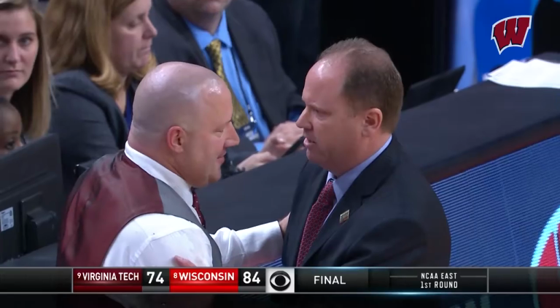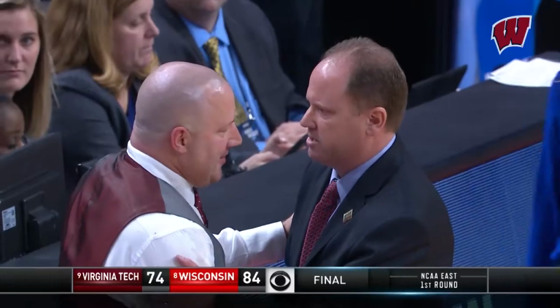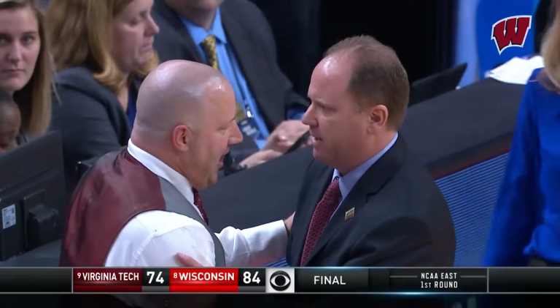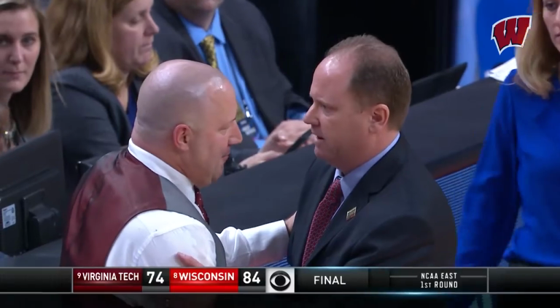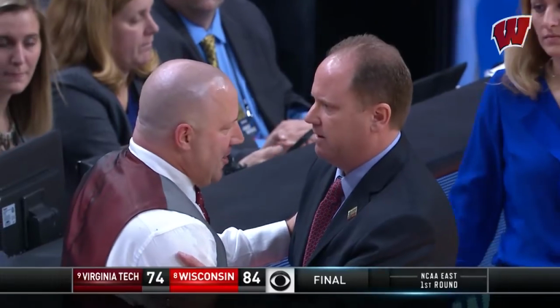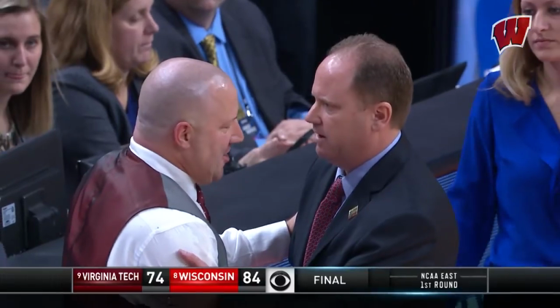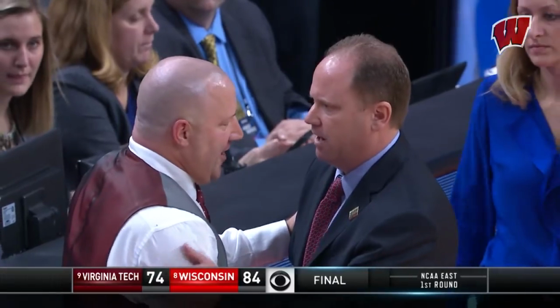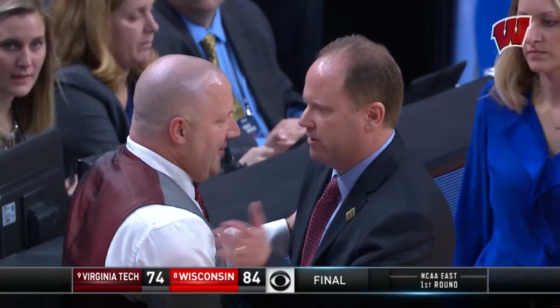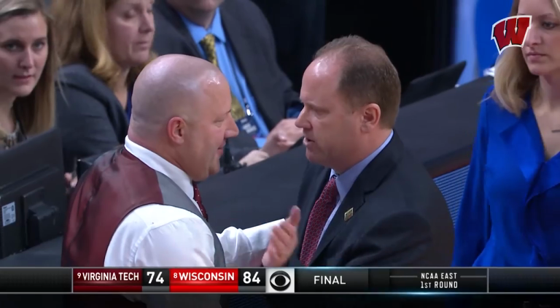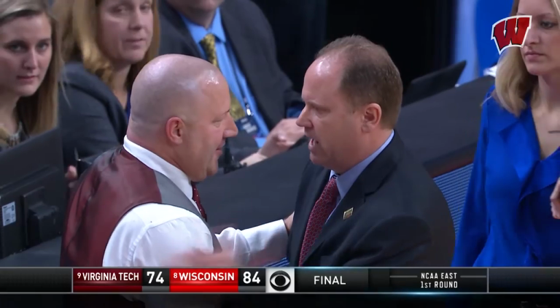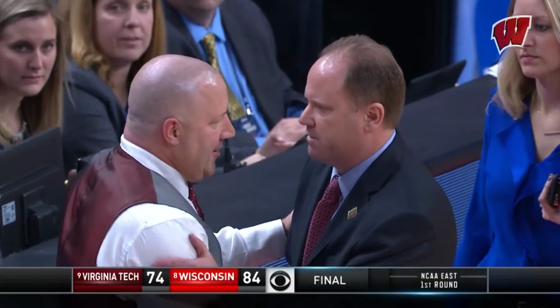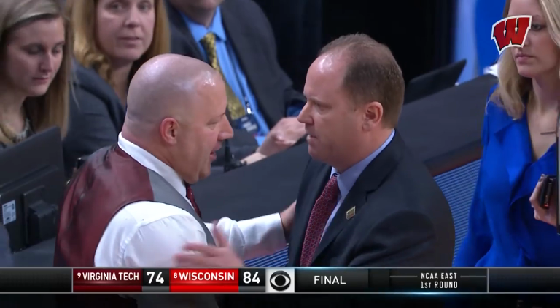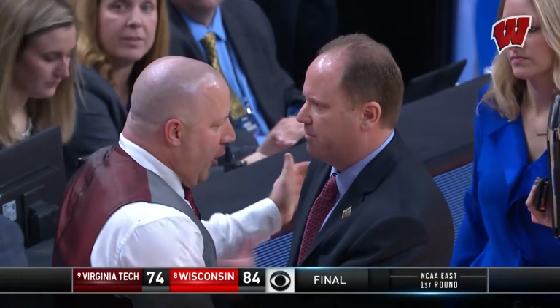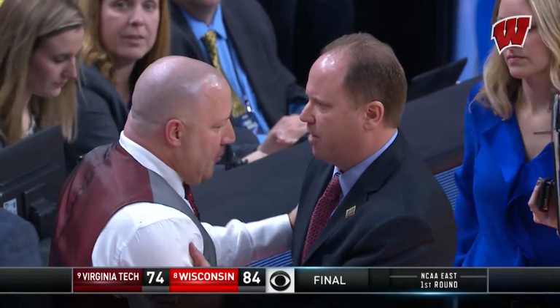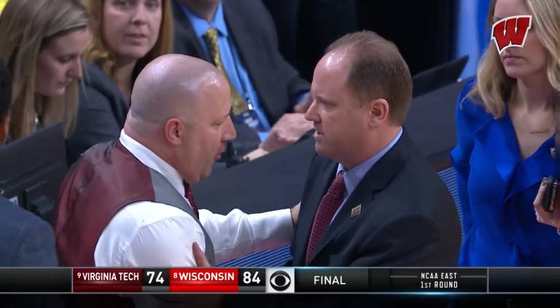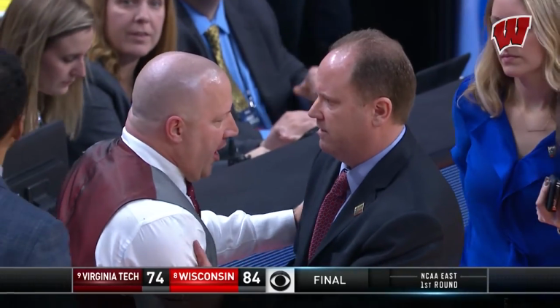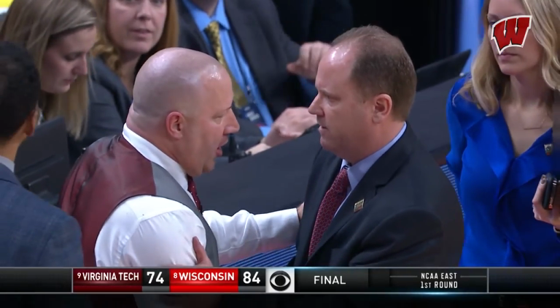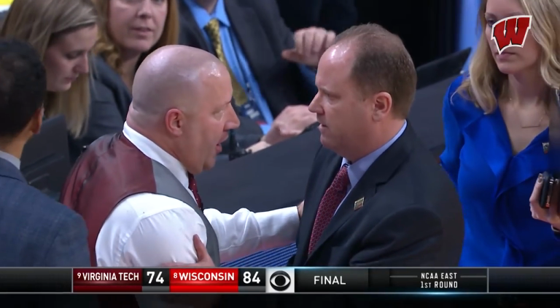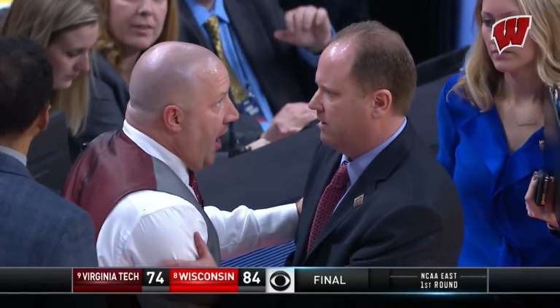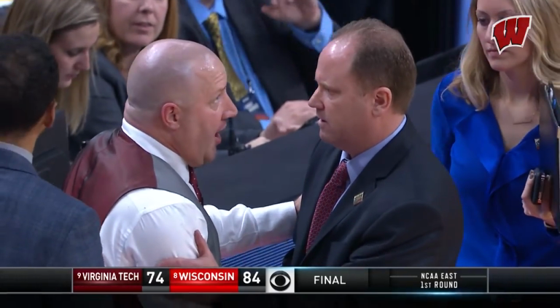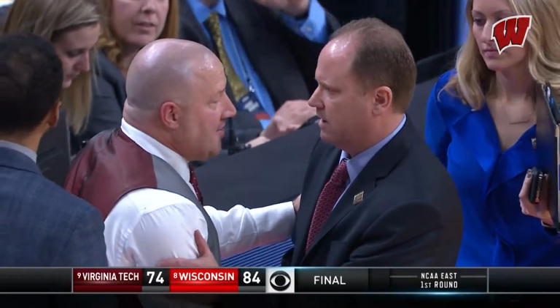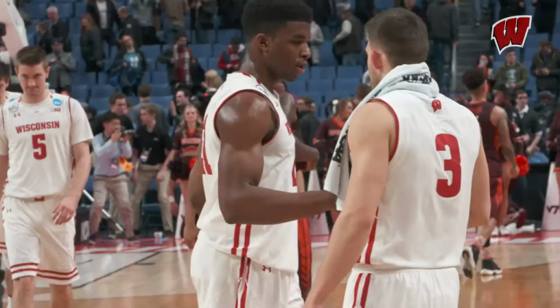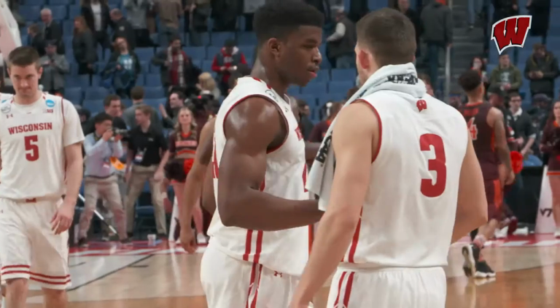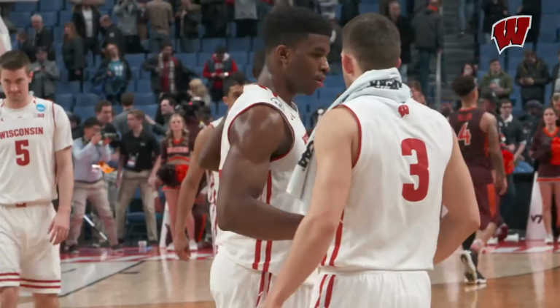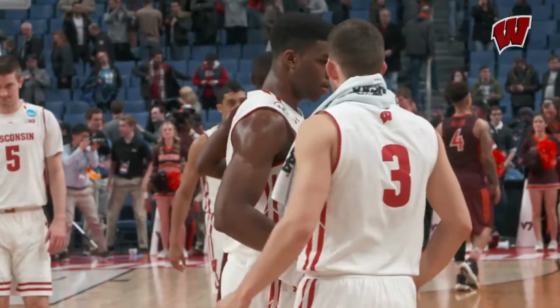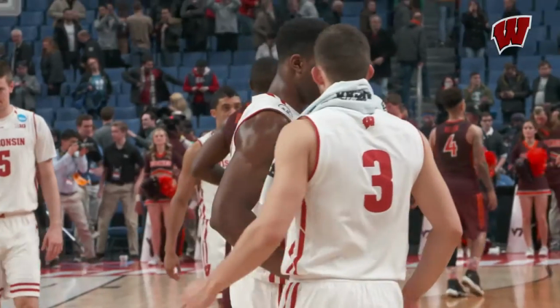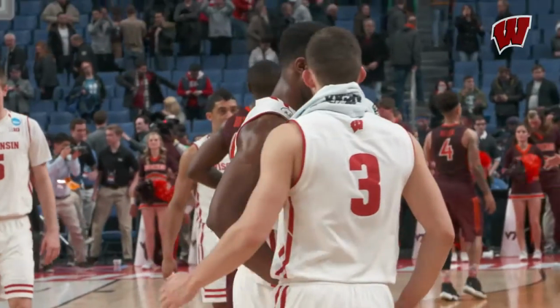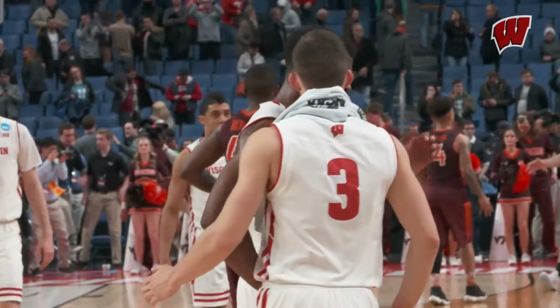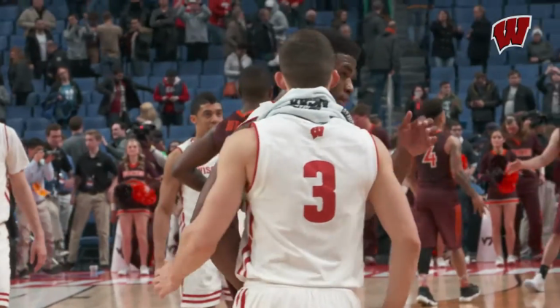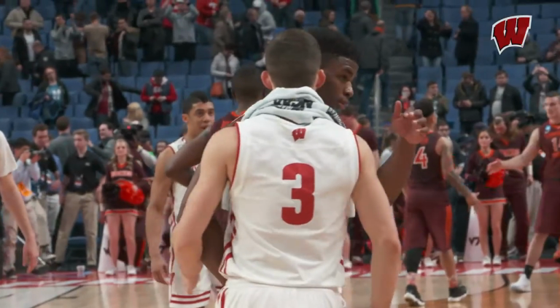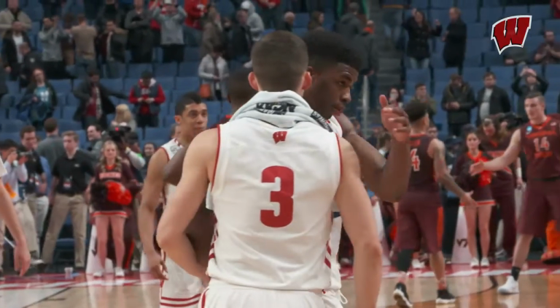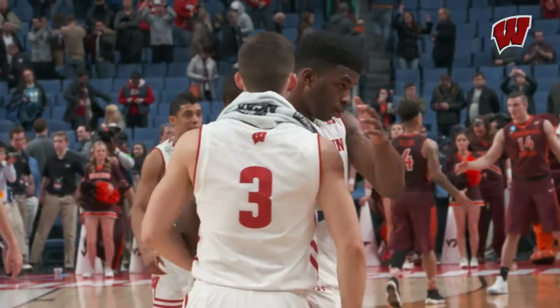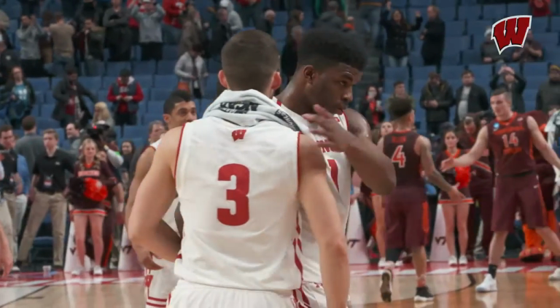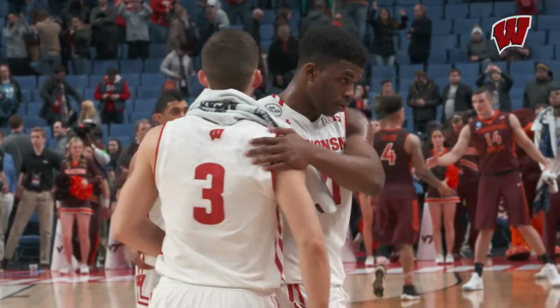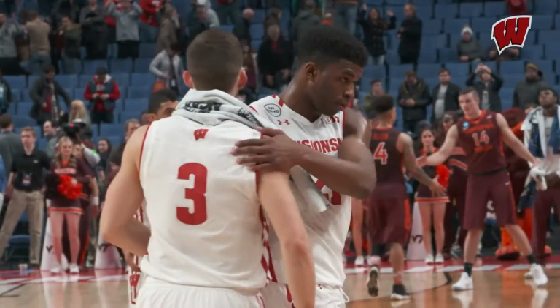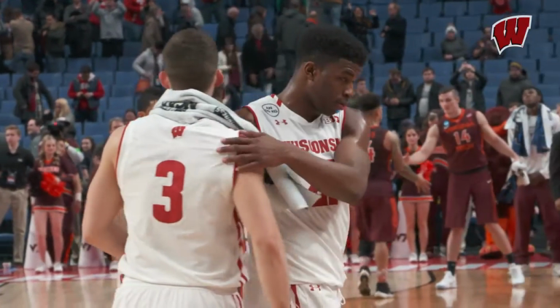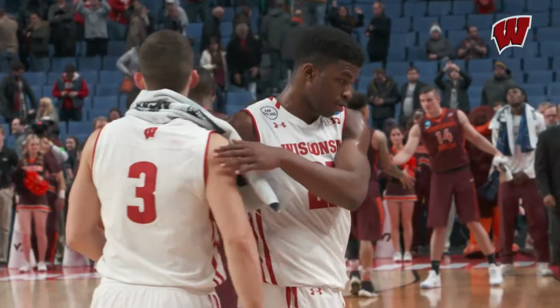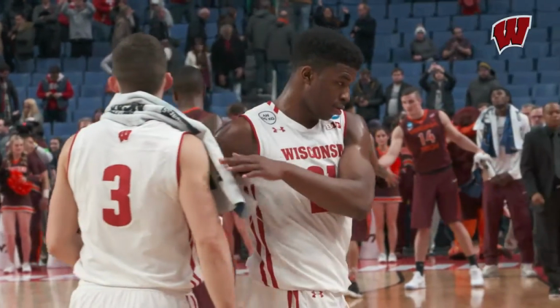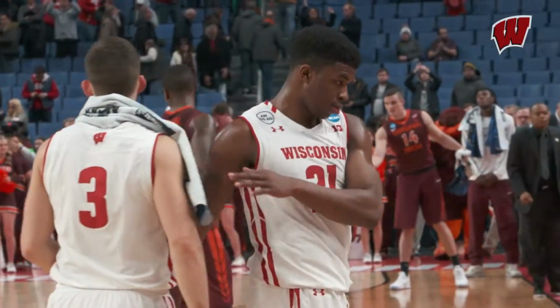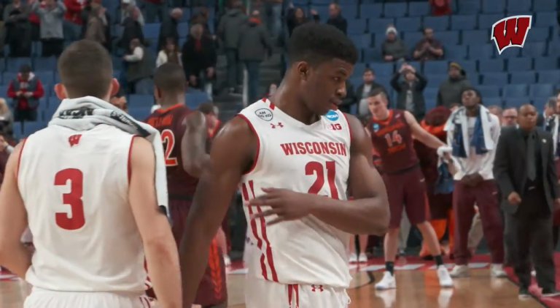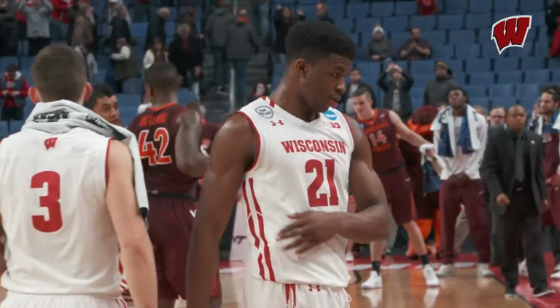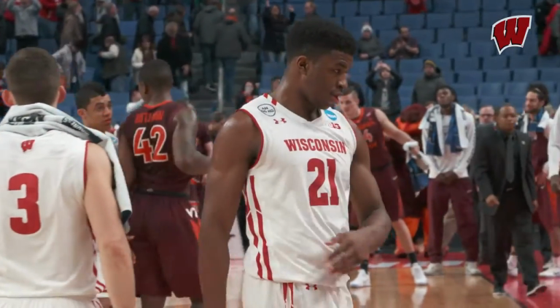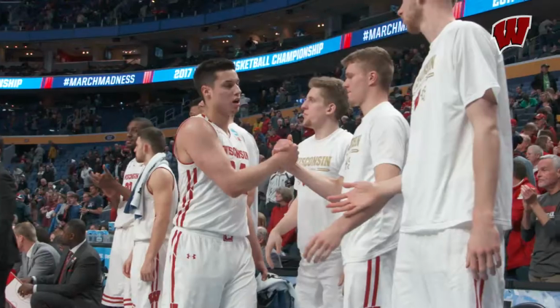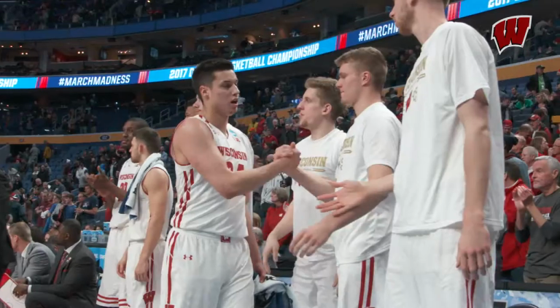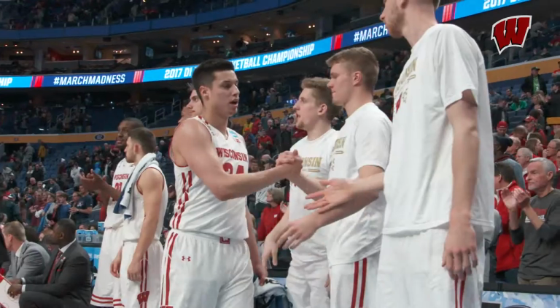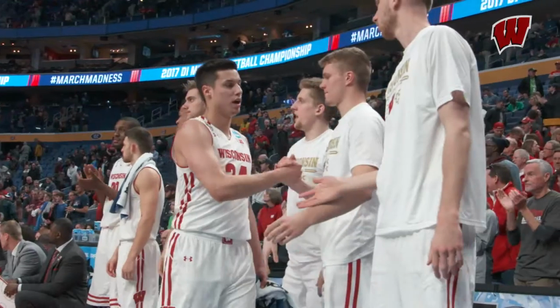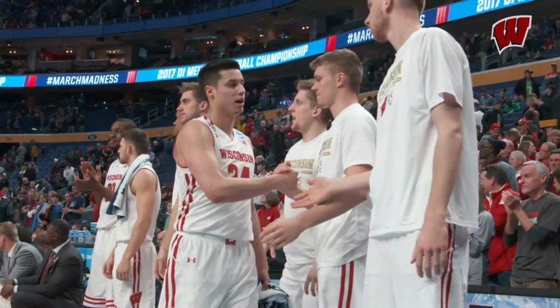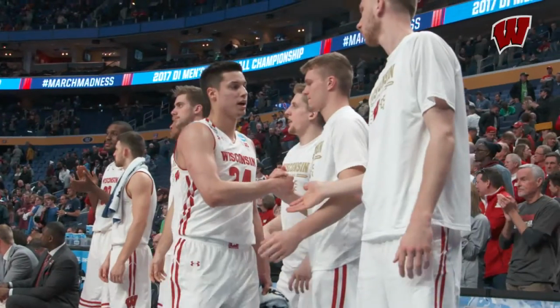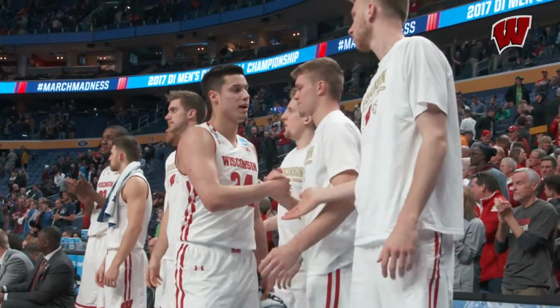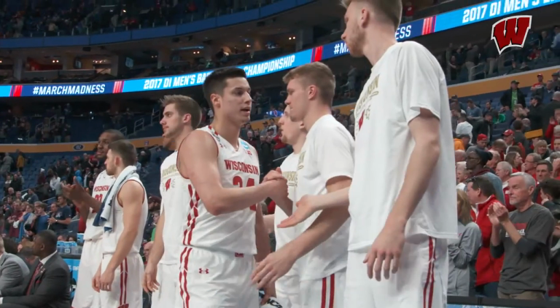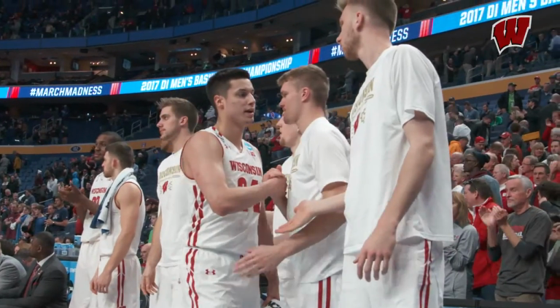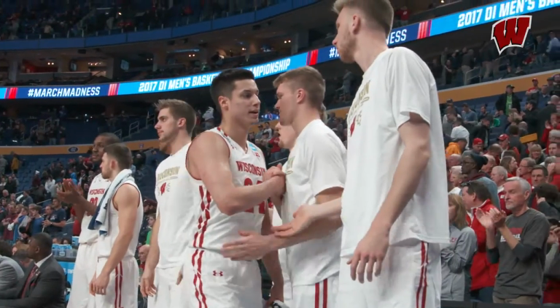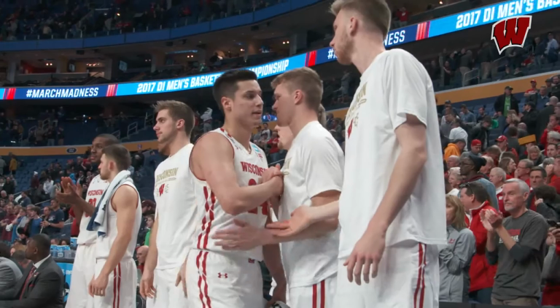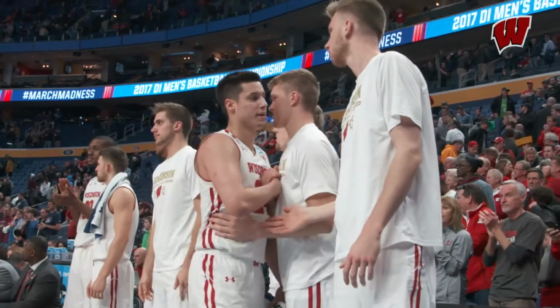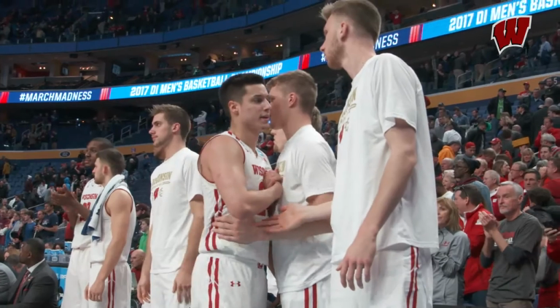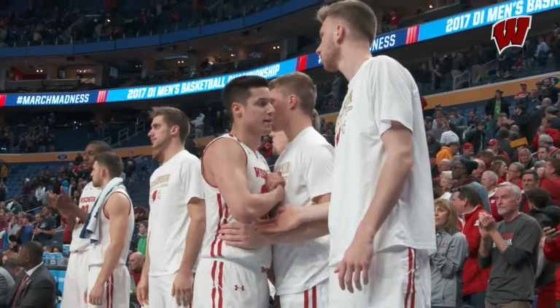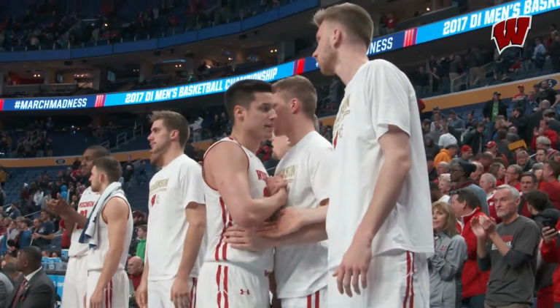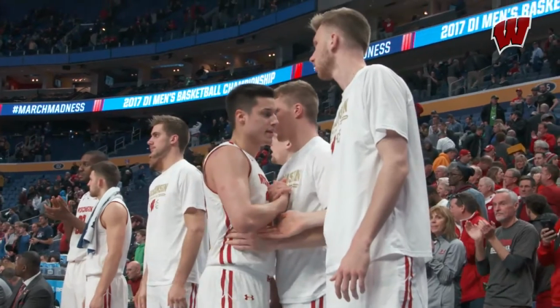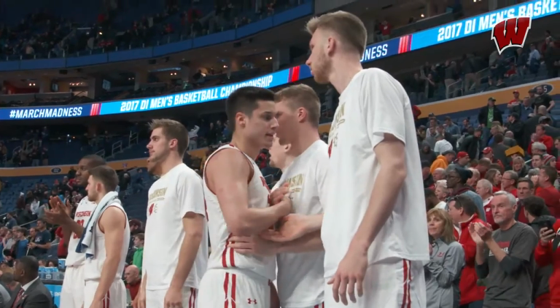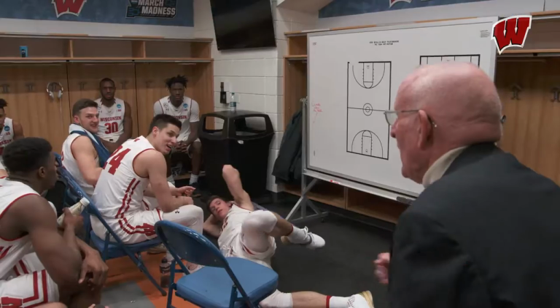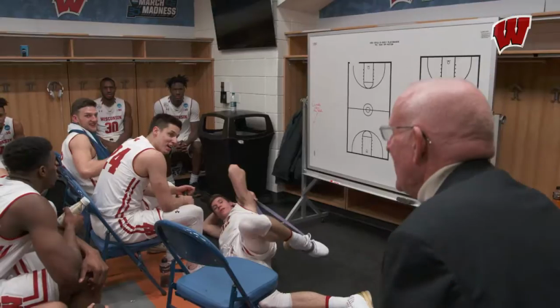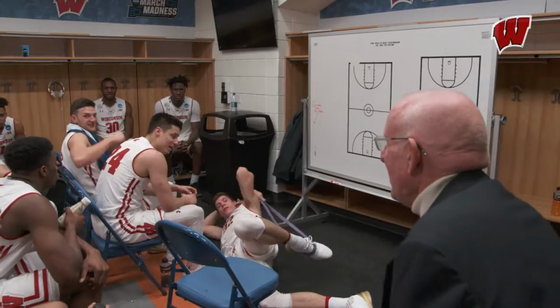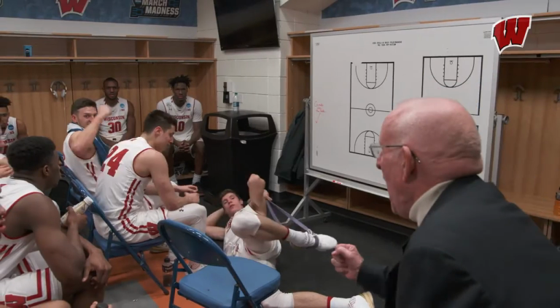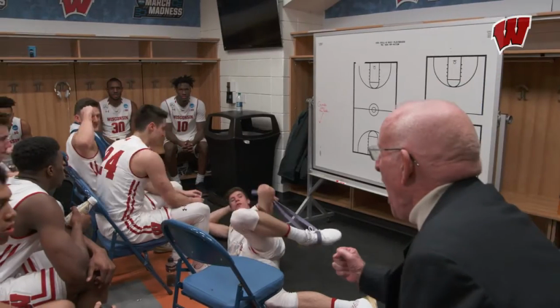And the Badgers will advance. They're hanging around Buffalo. They'll play Villanova on Saturday. Way to go!